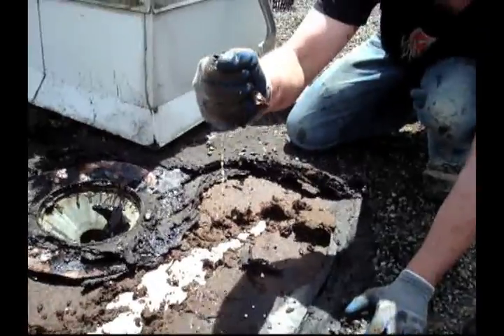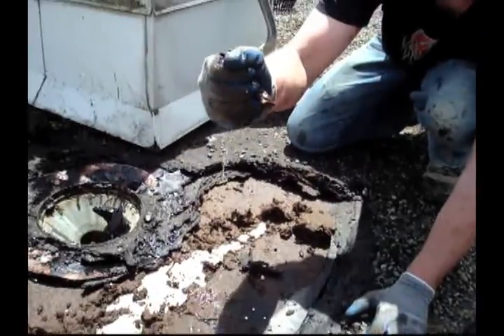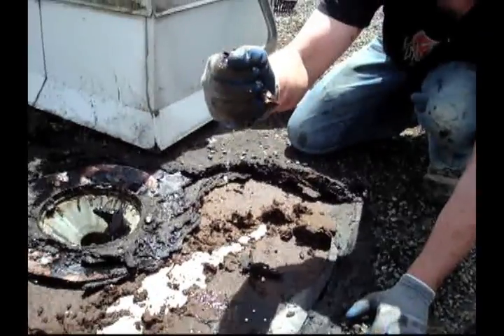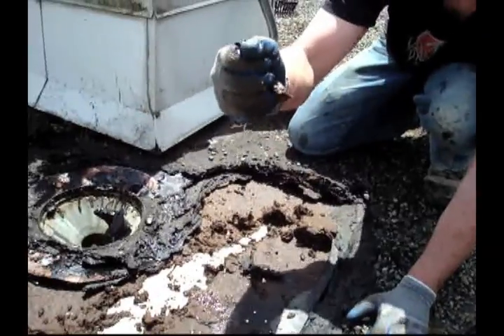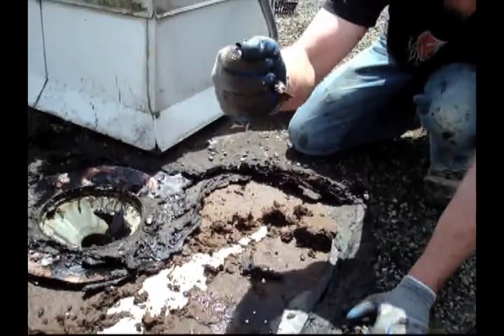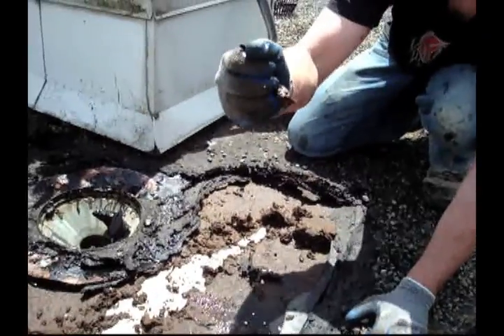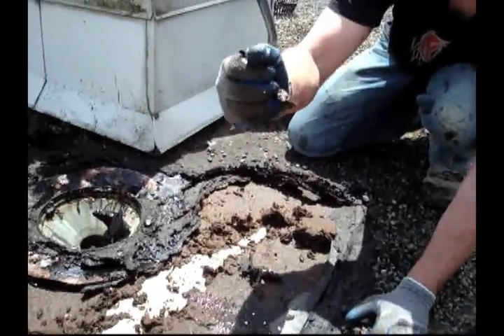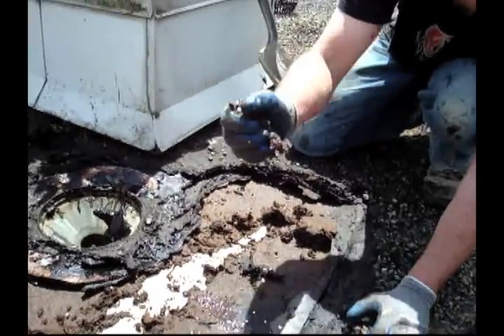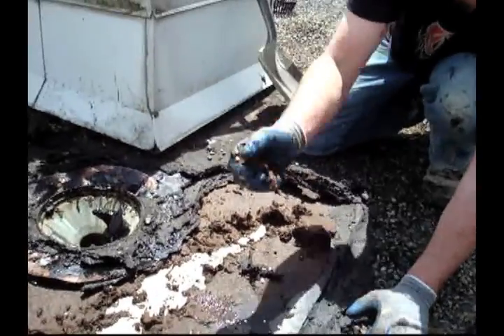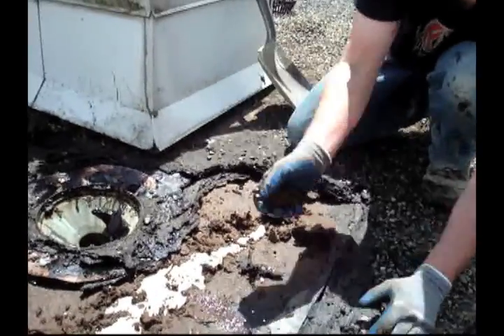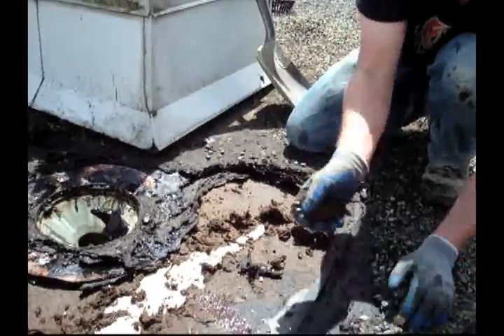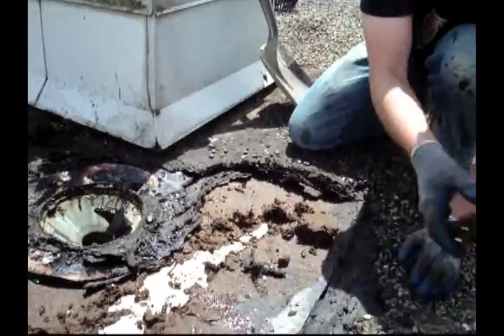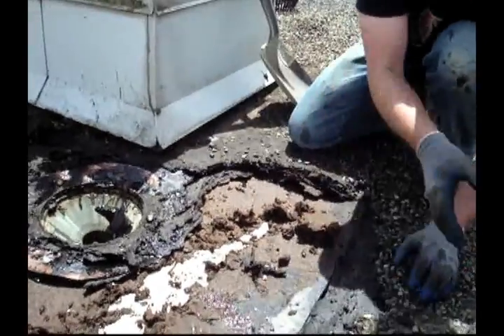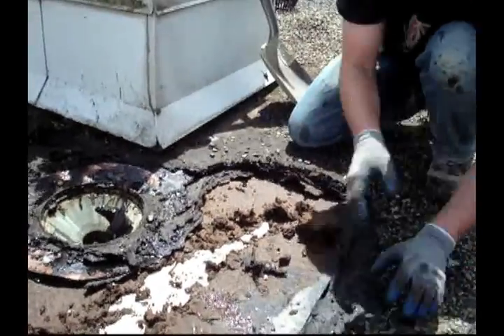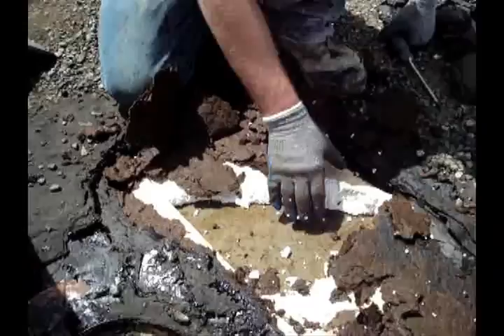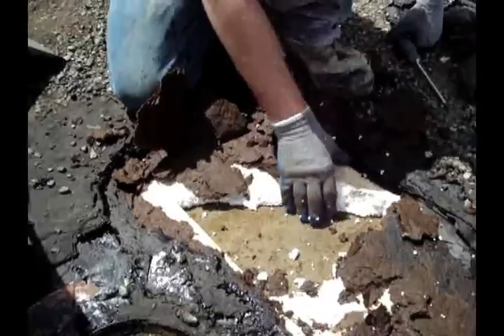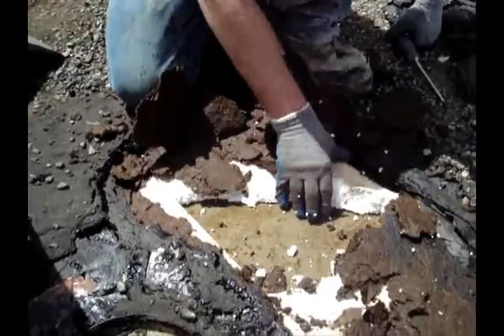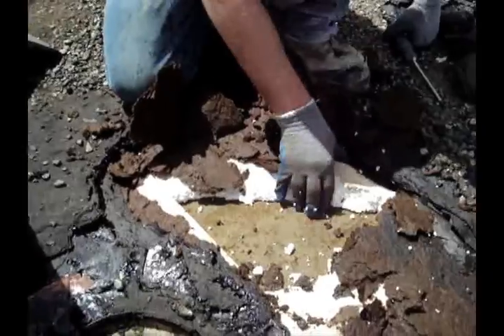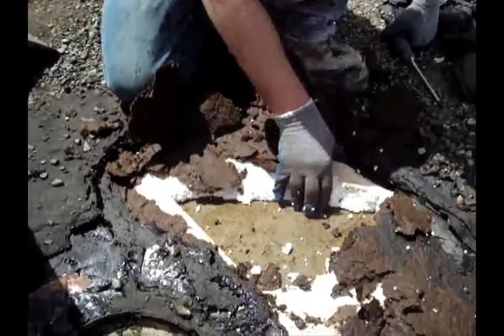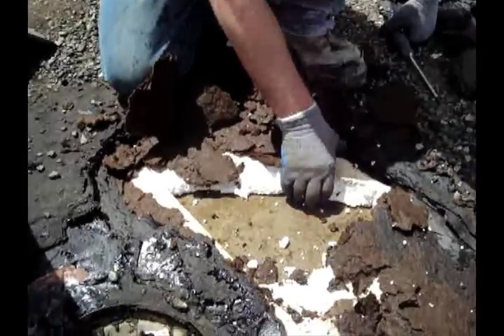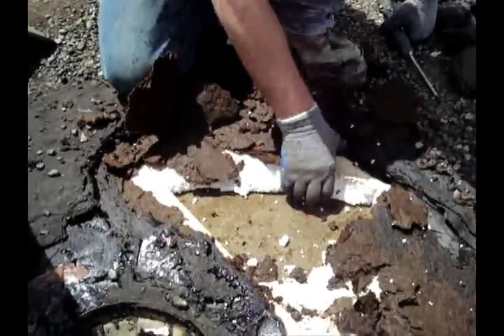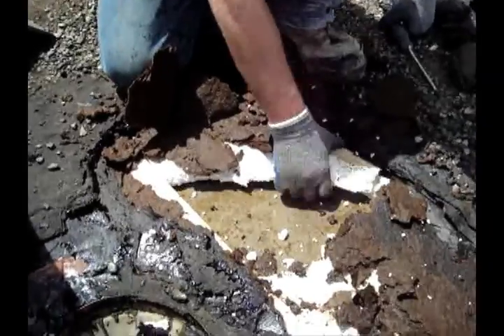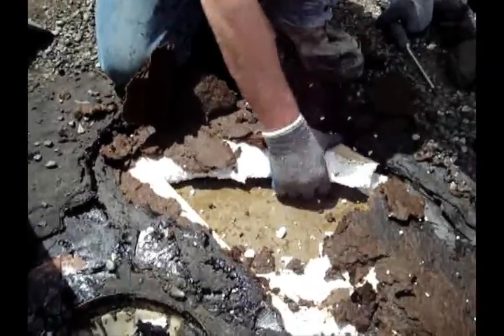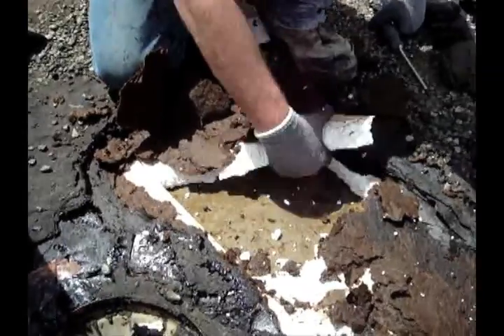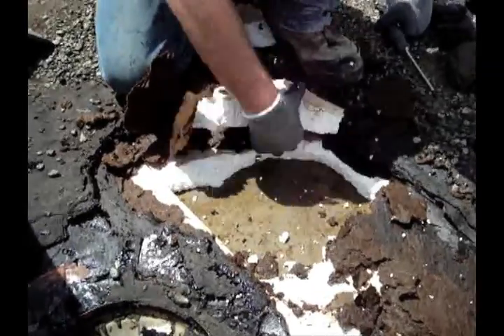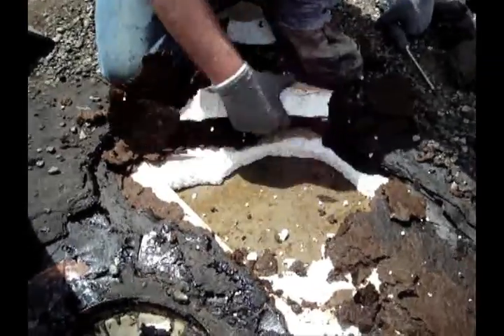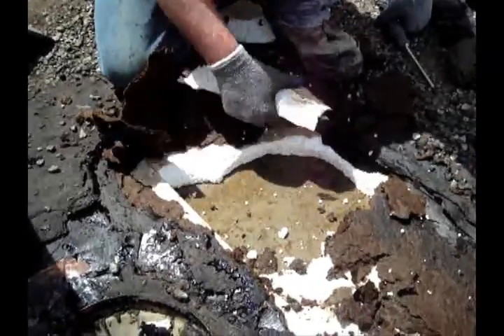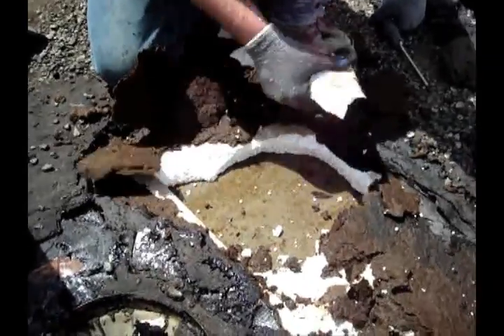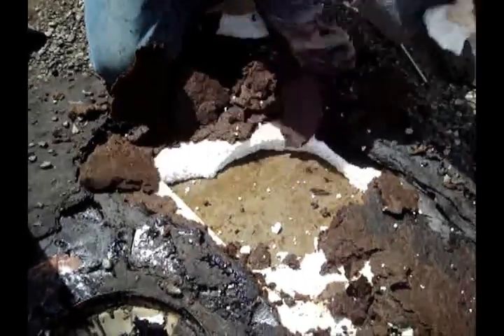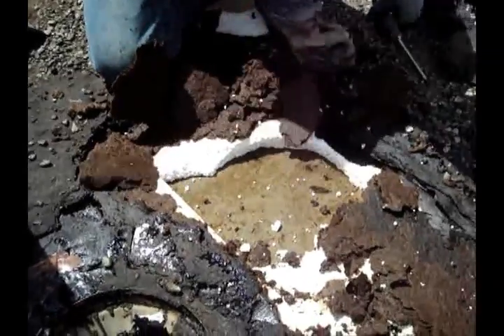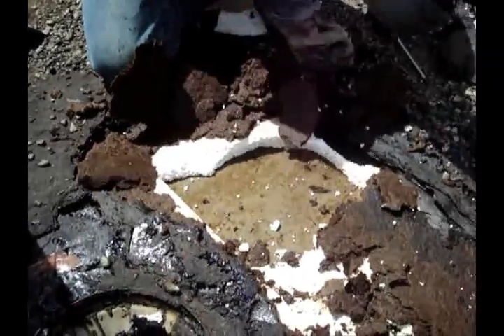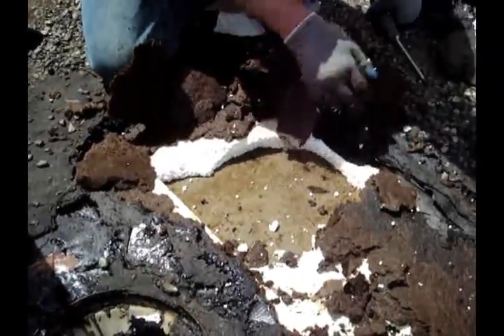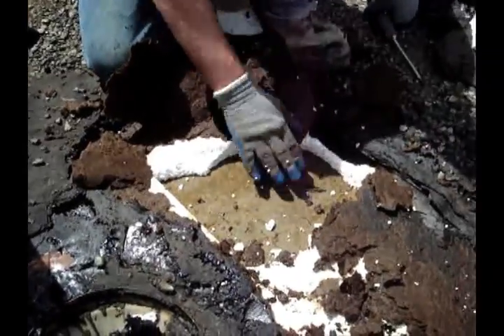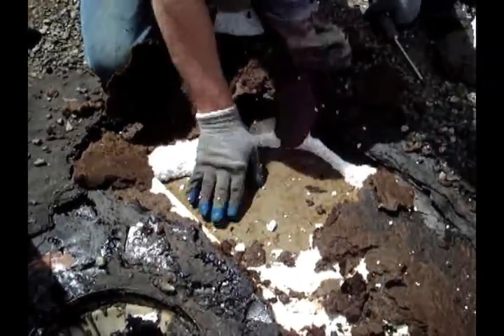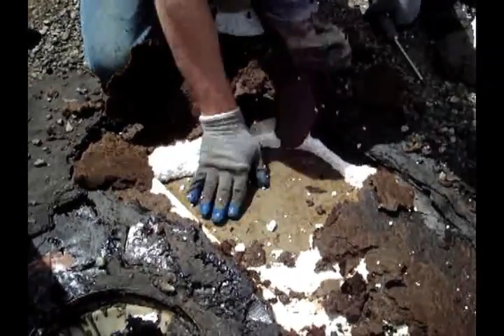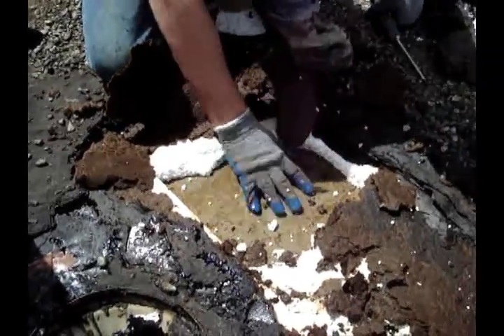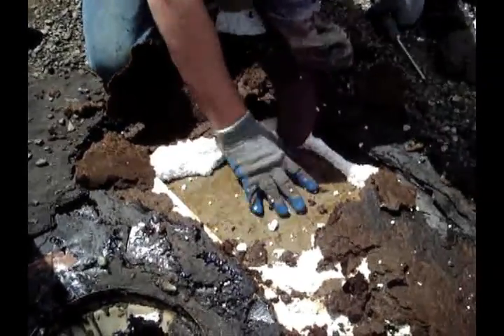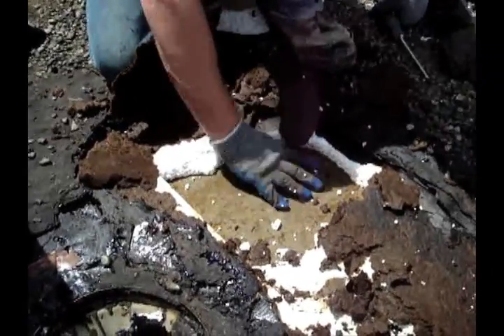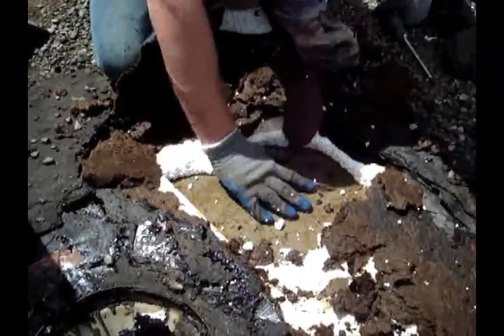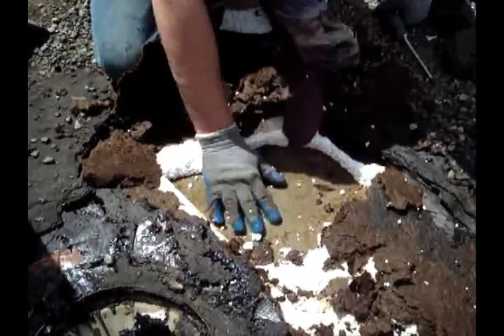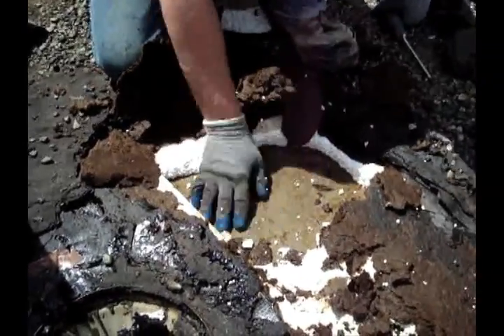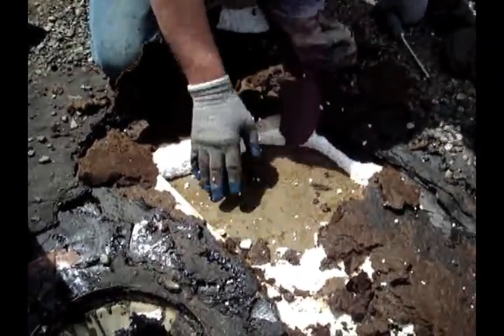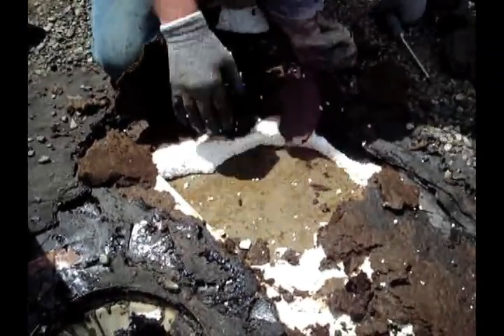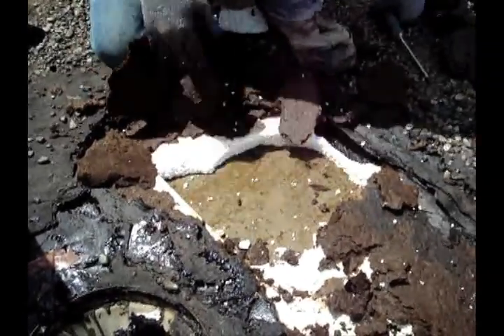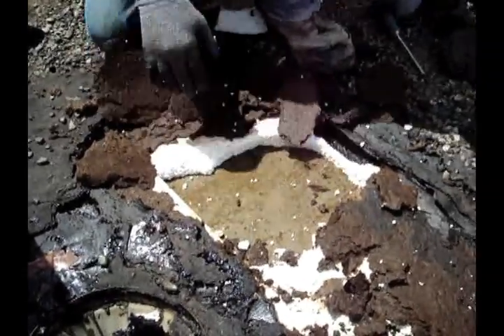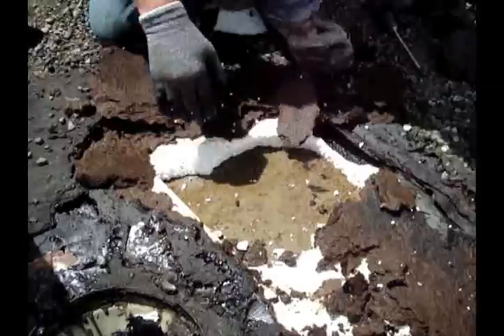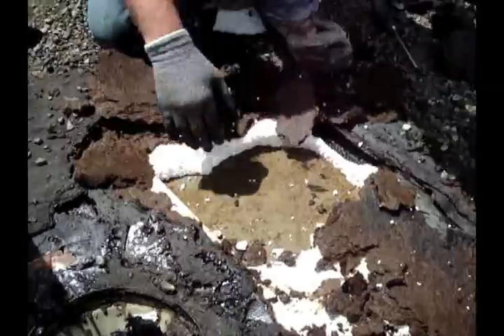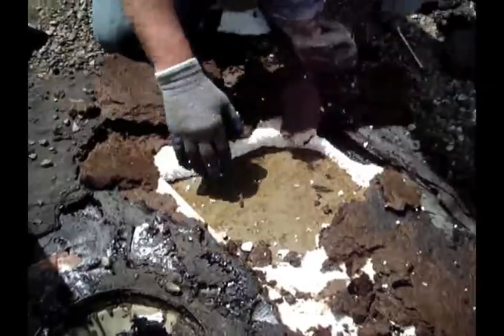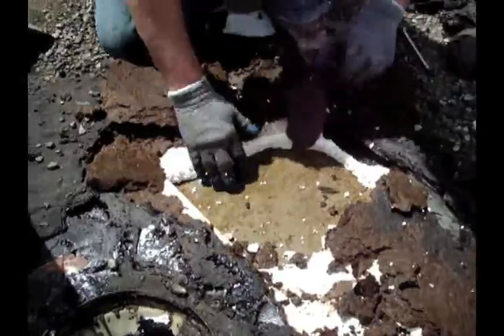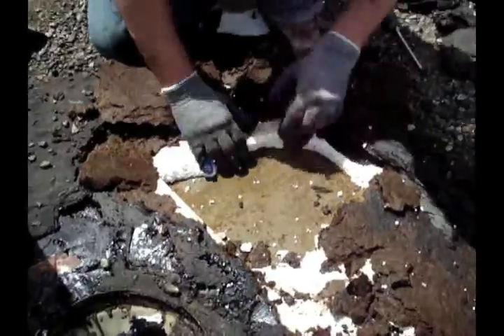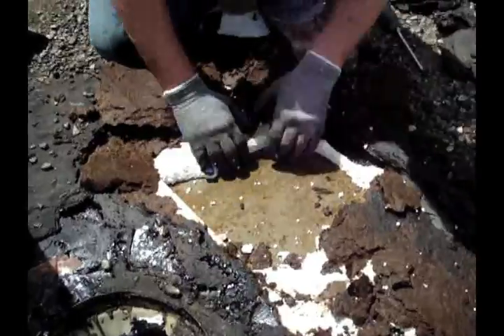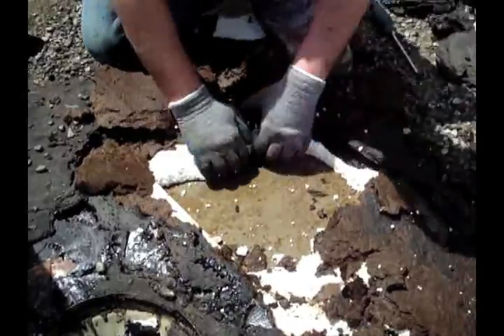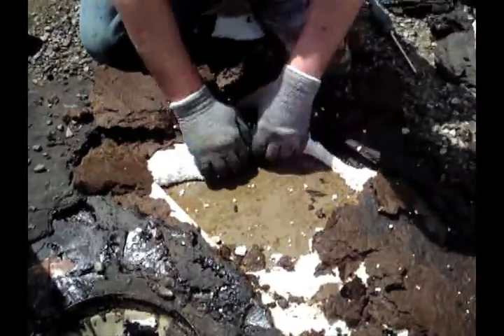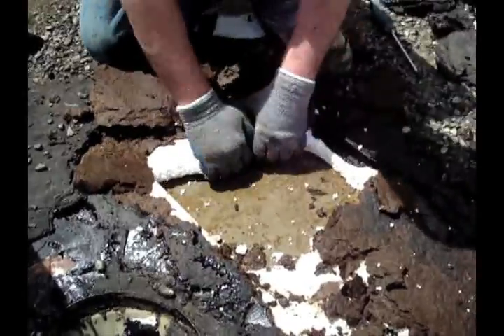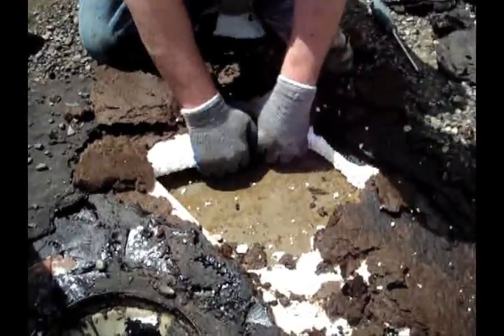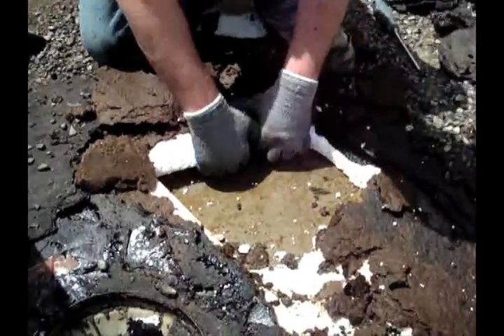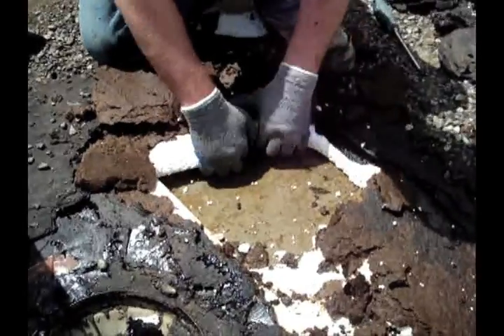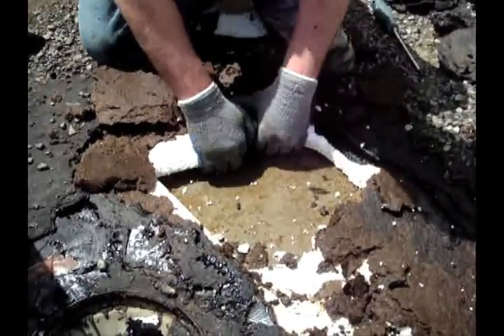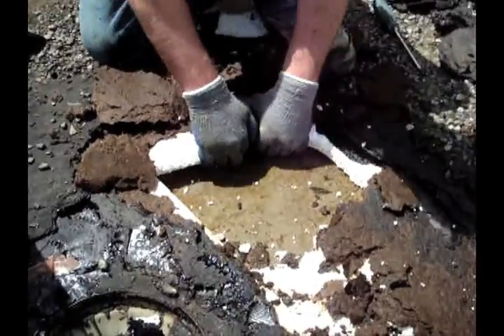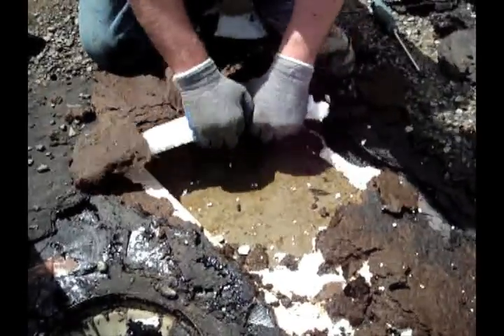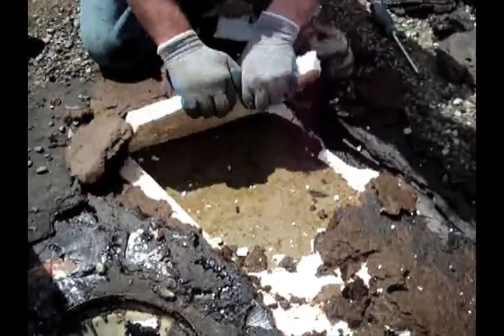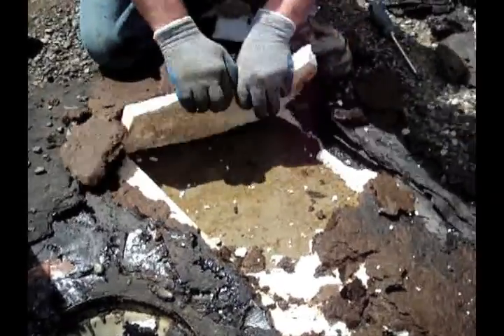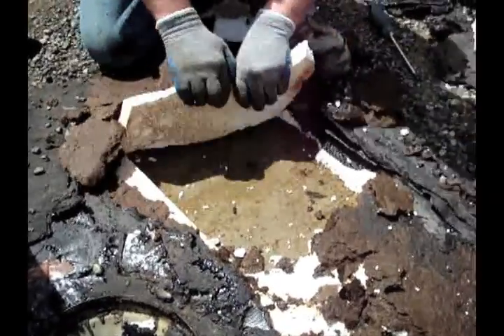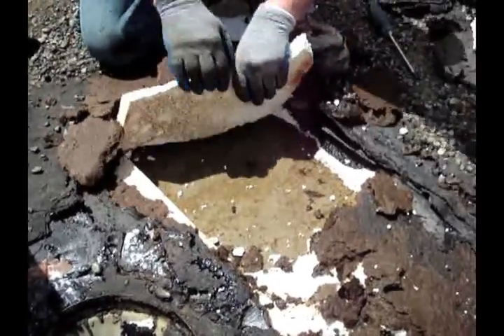There's water underneath the membrane going underneath the roof and heading towards the drain. That's why the leaks are occurring.